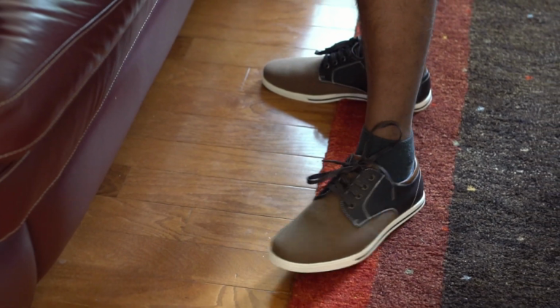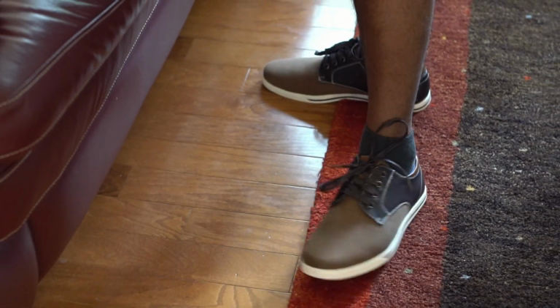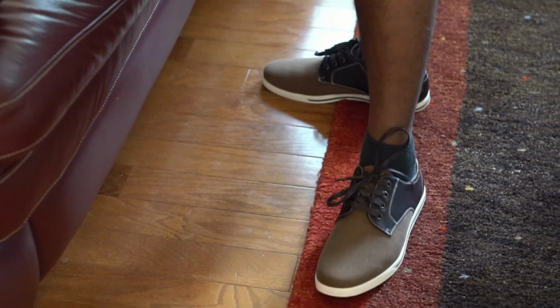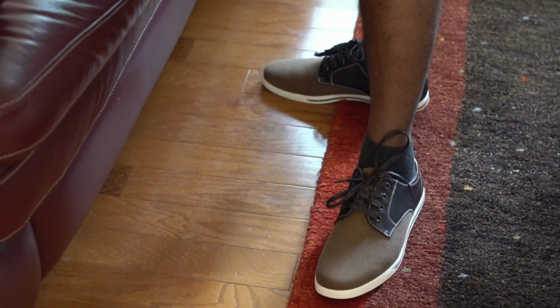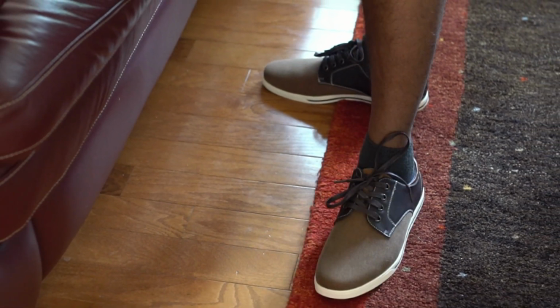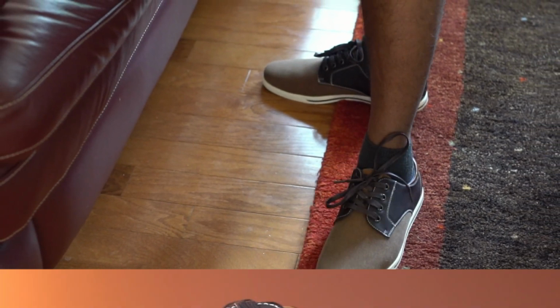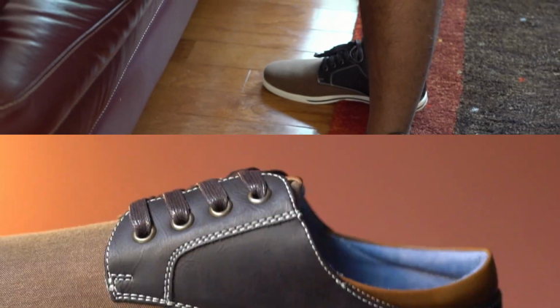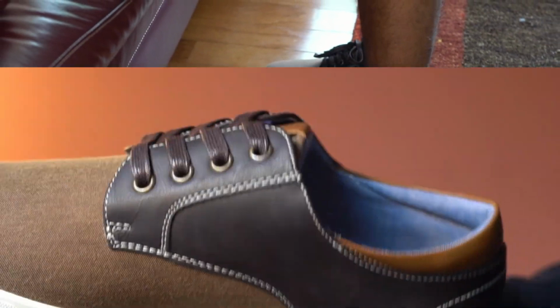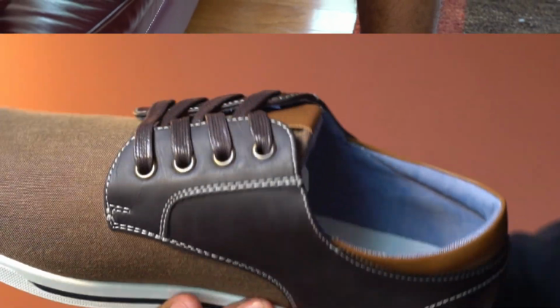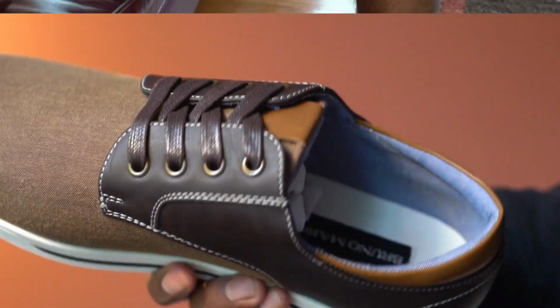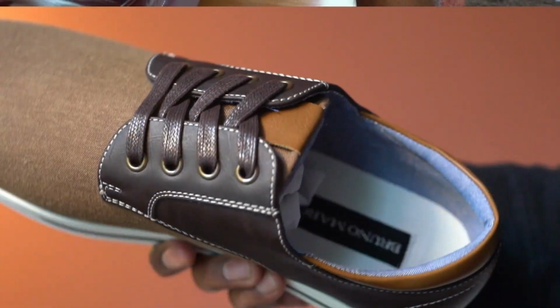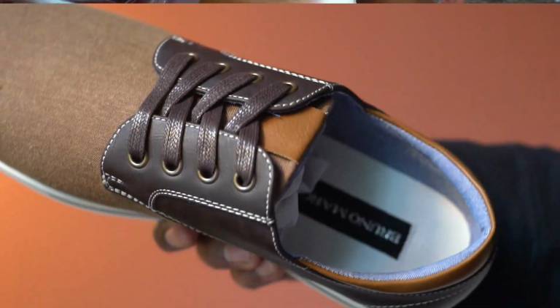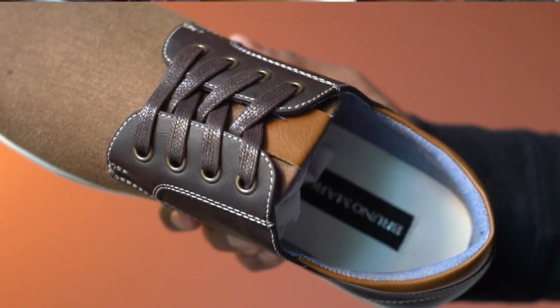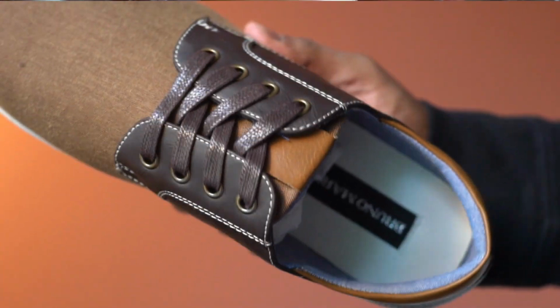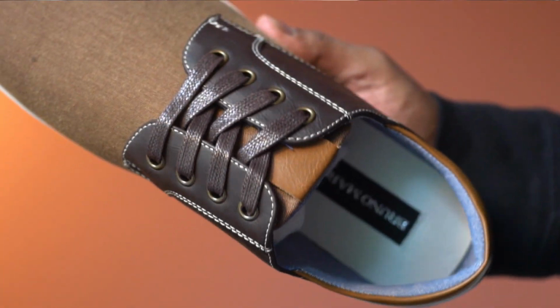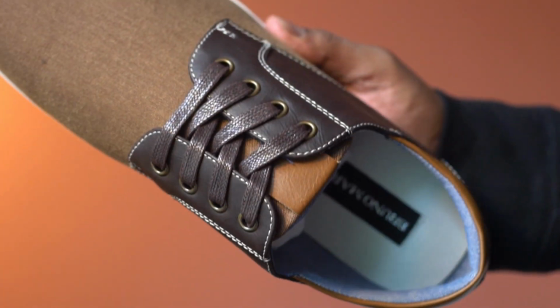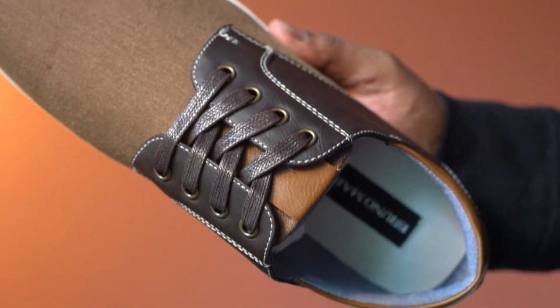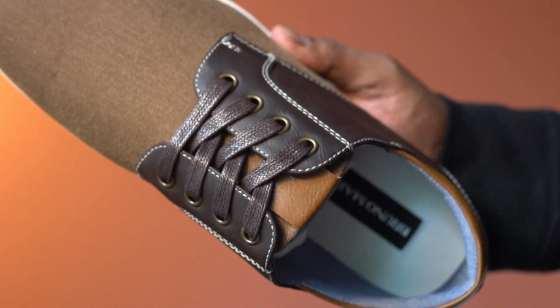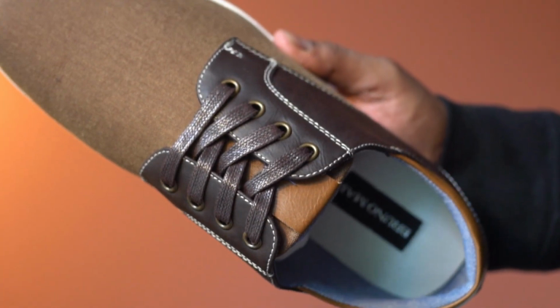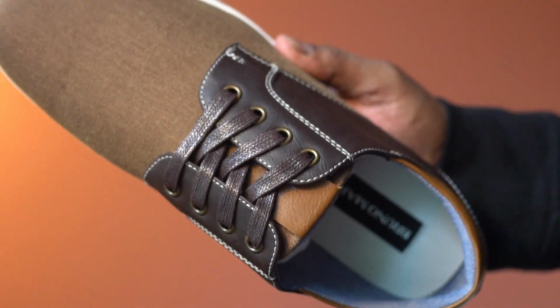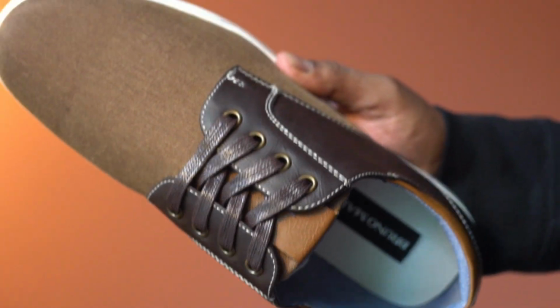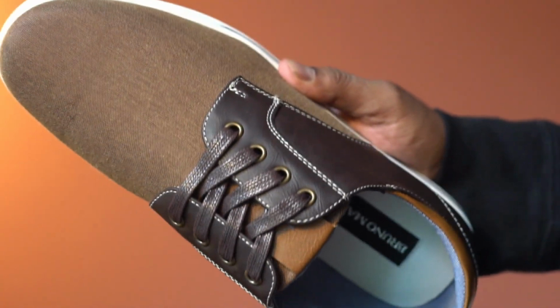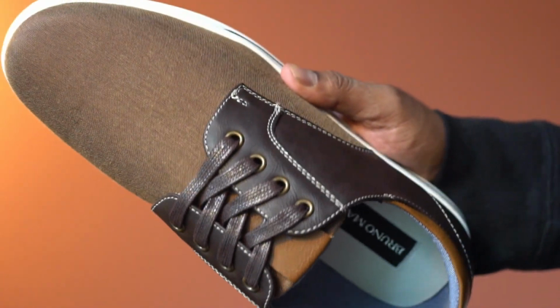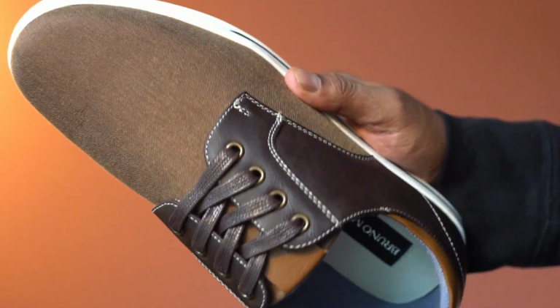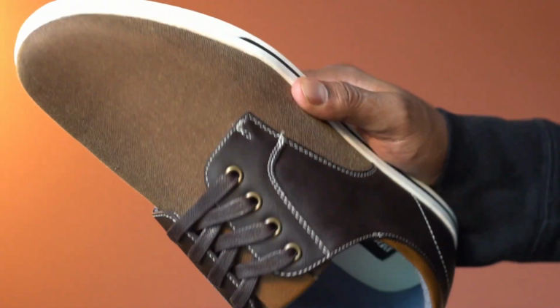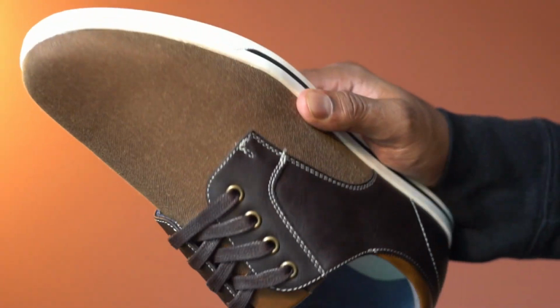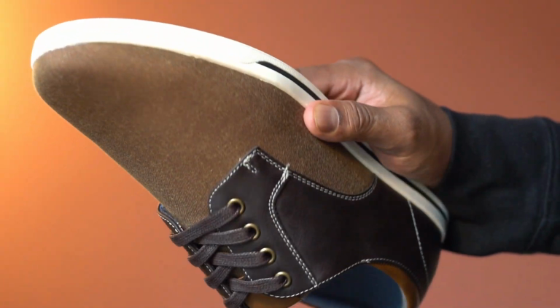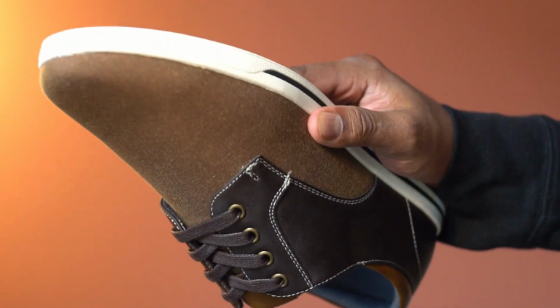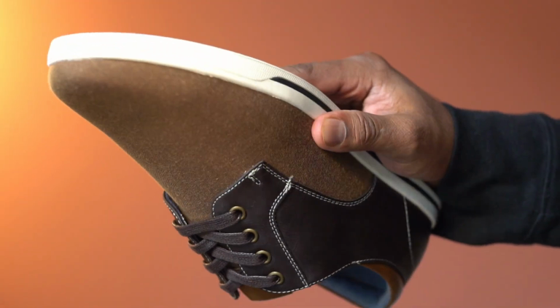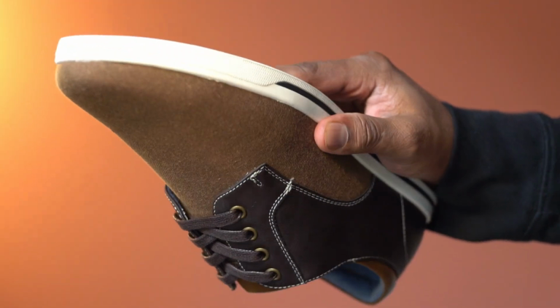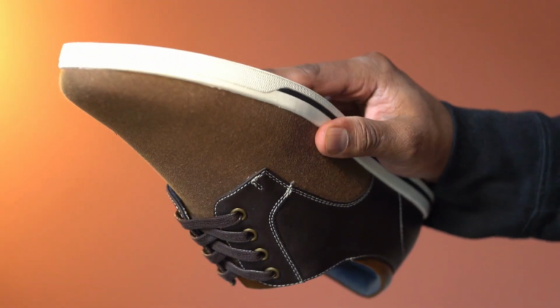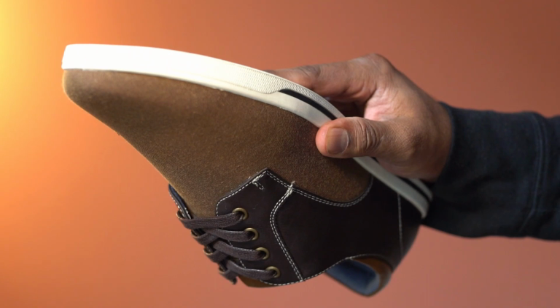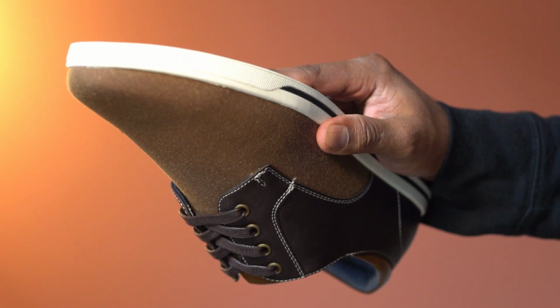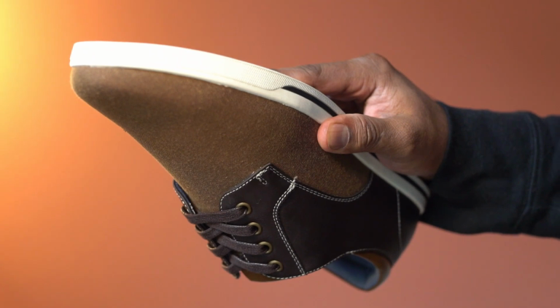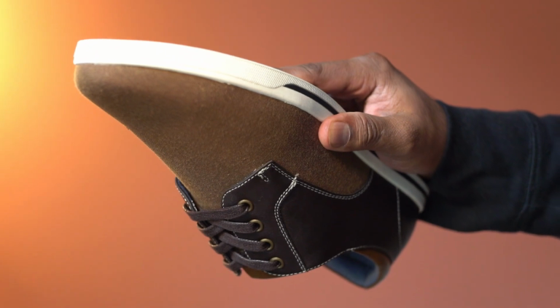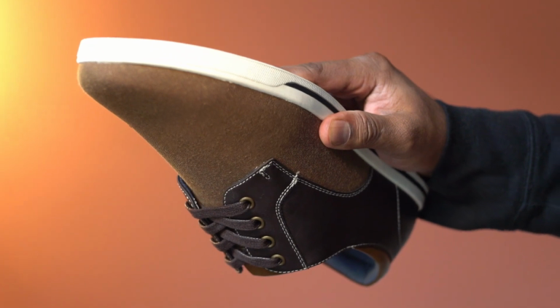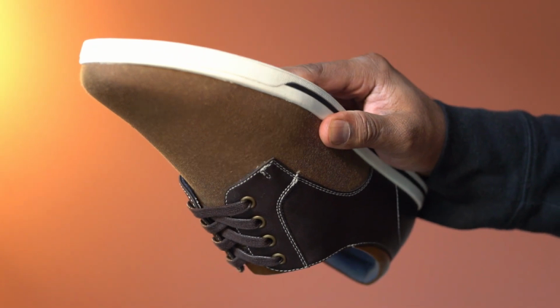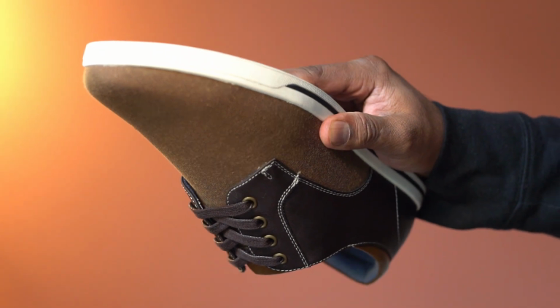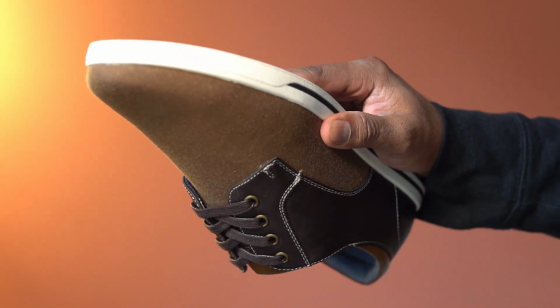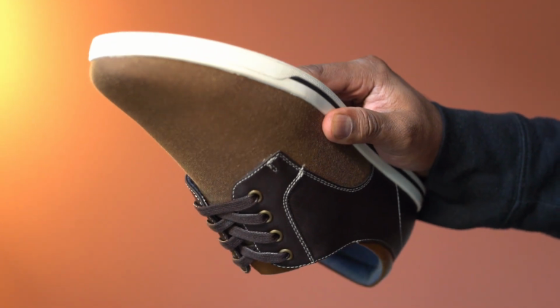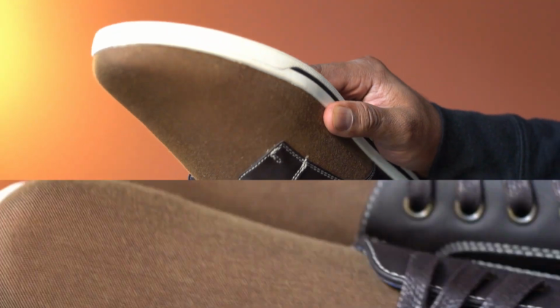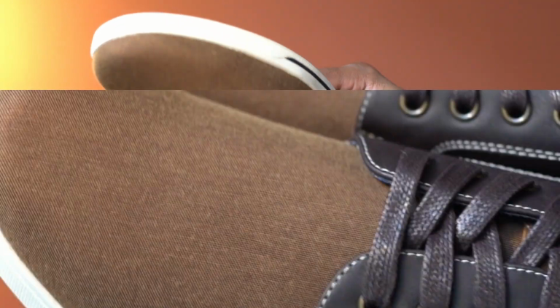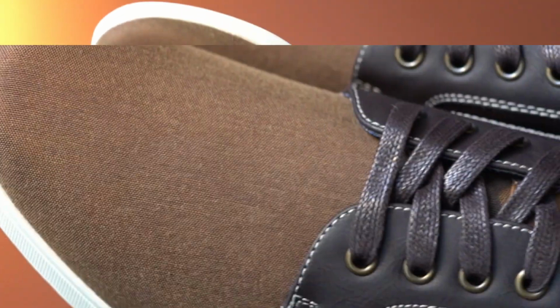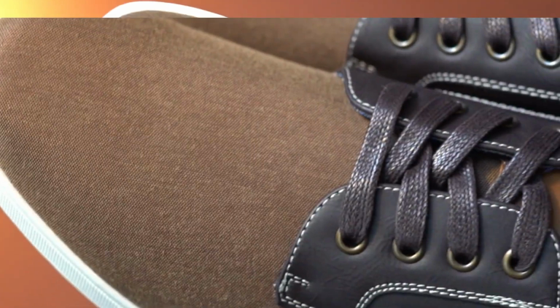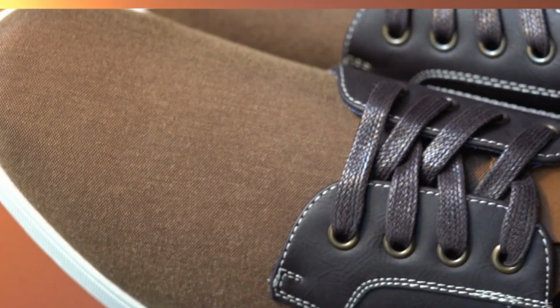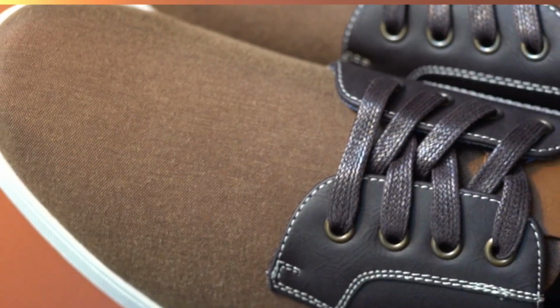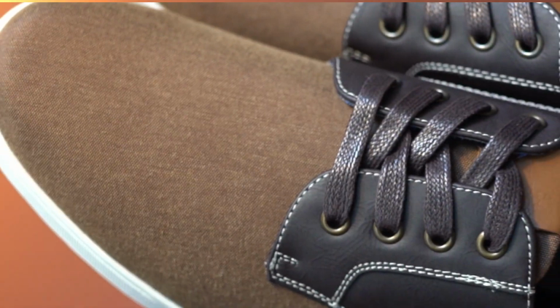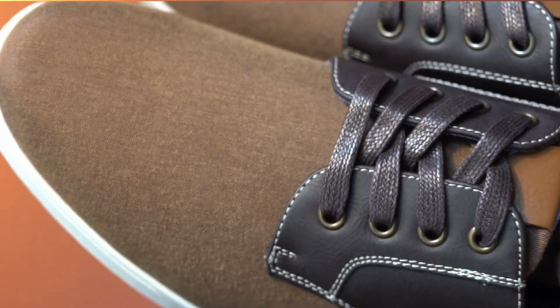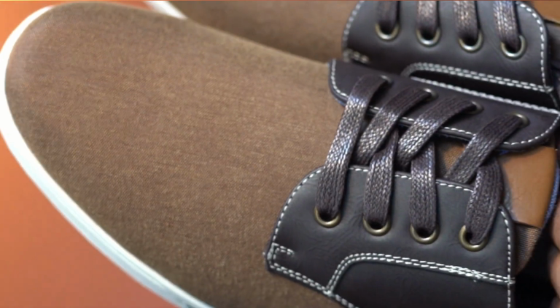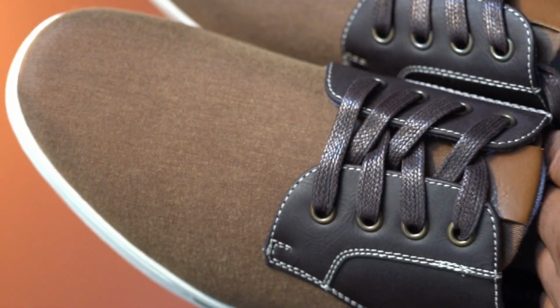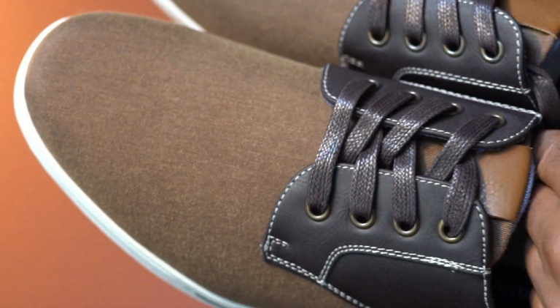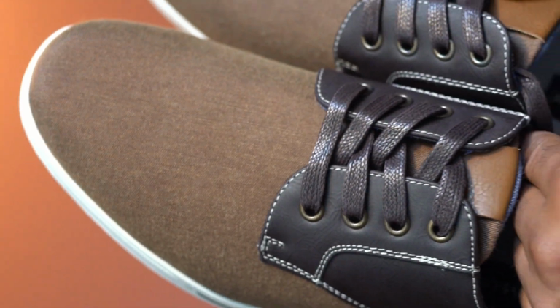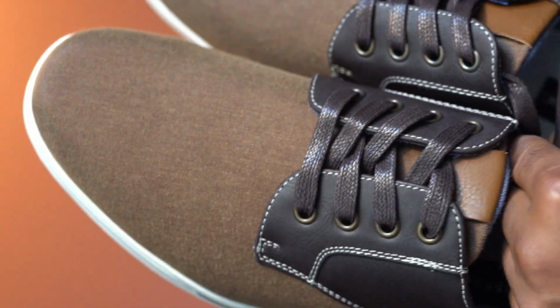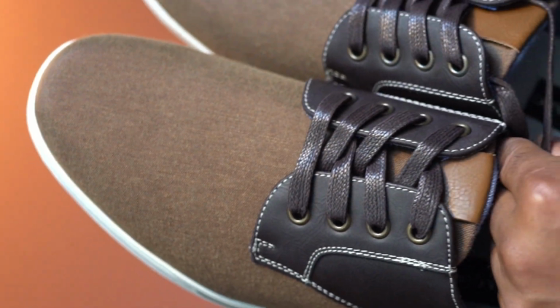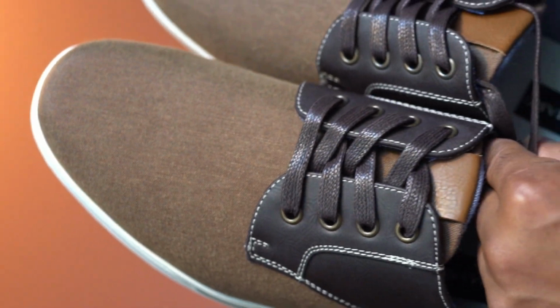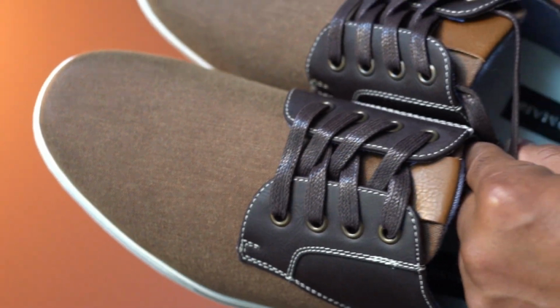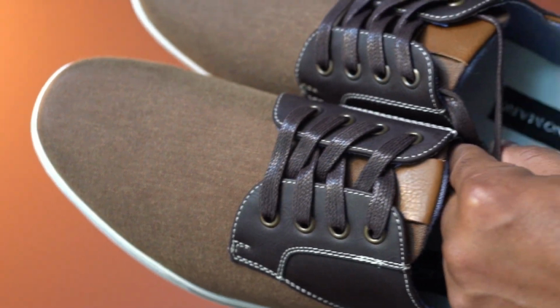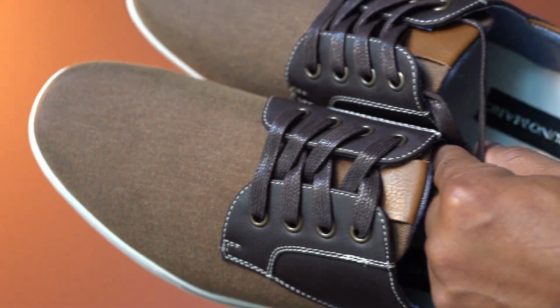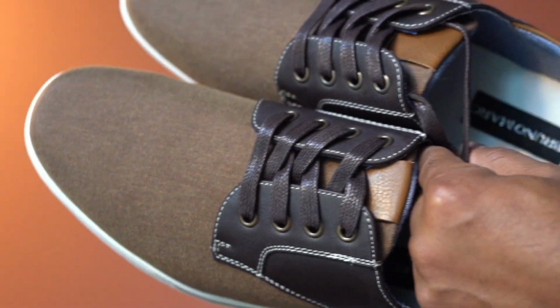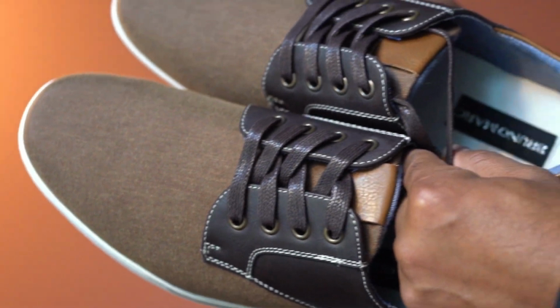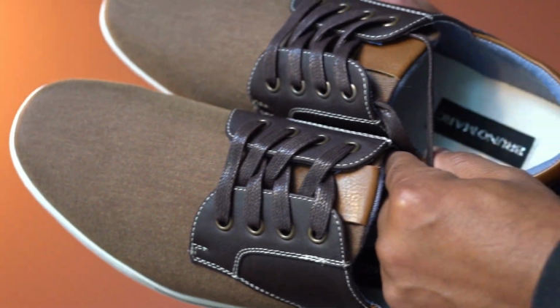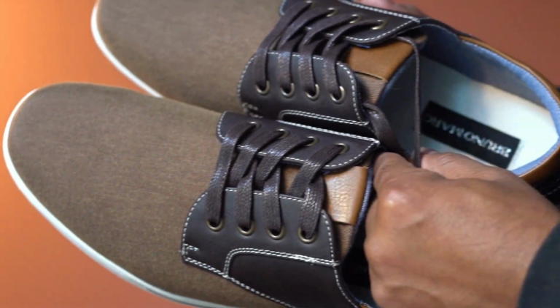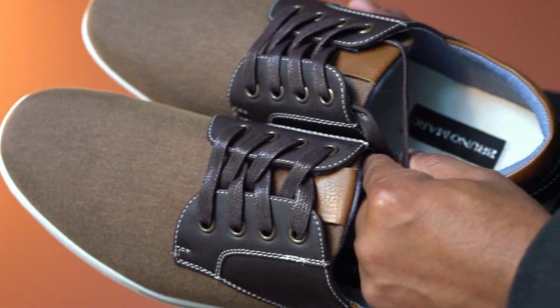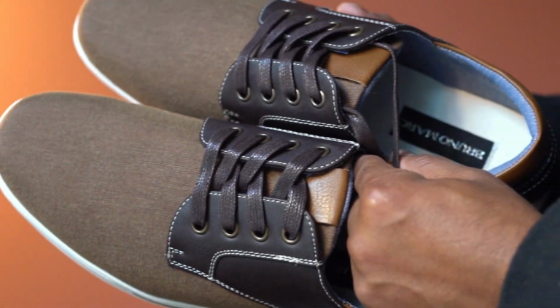Overall, this pair of fashion sneakers is designed for all-day comfort, looks great, and is highly recommended.